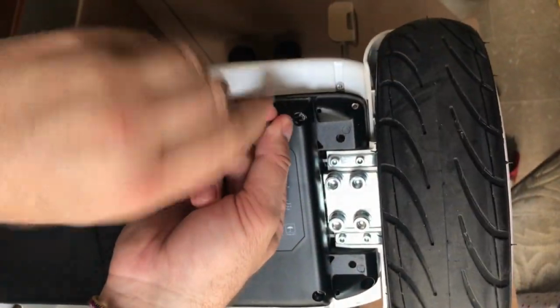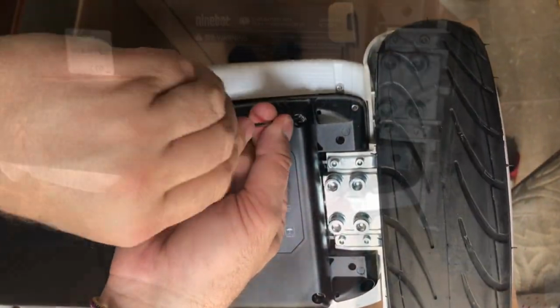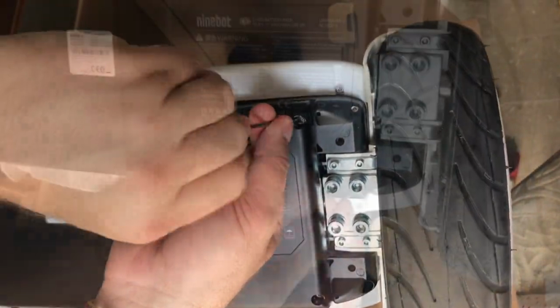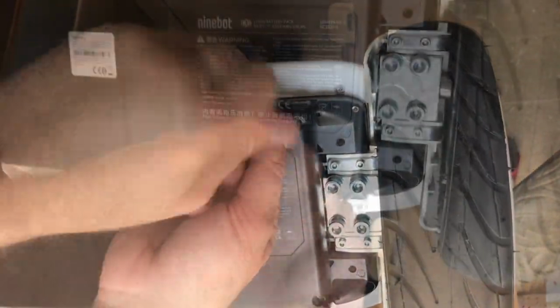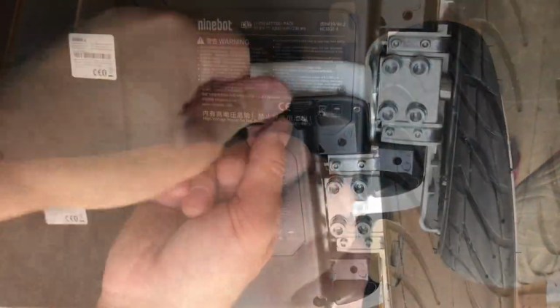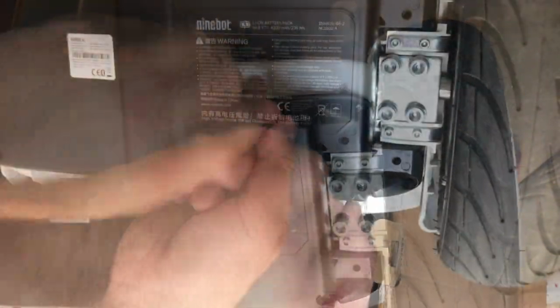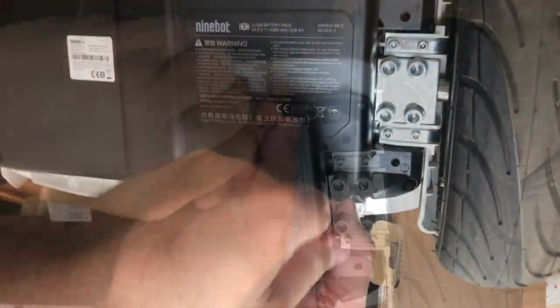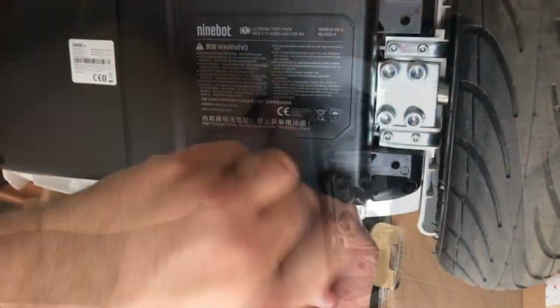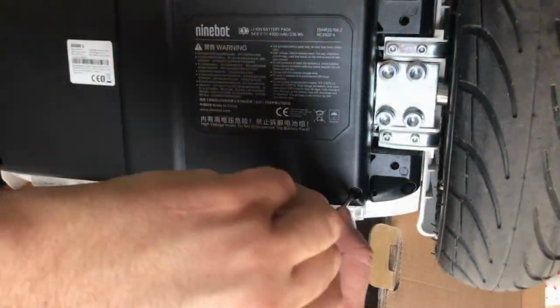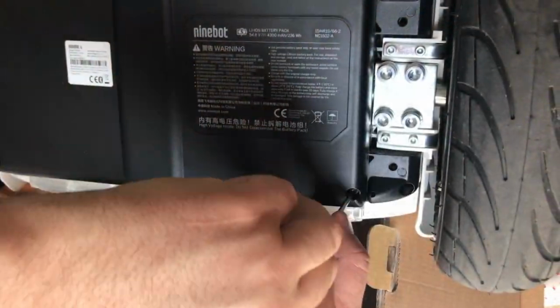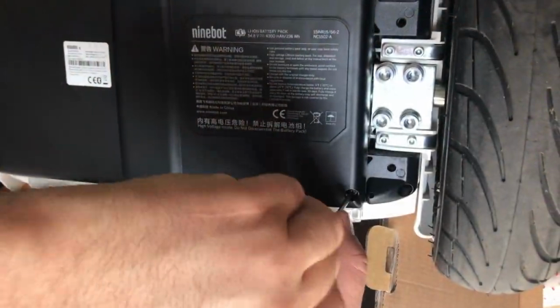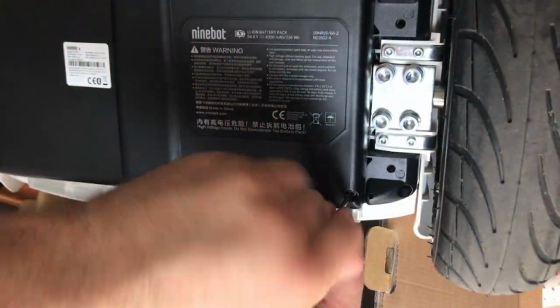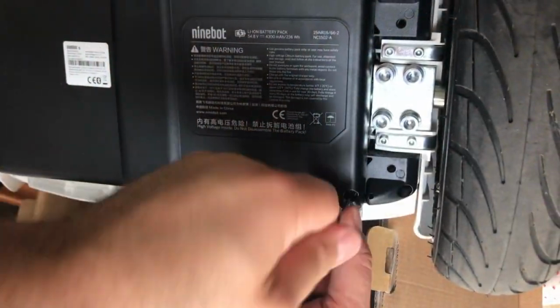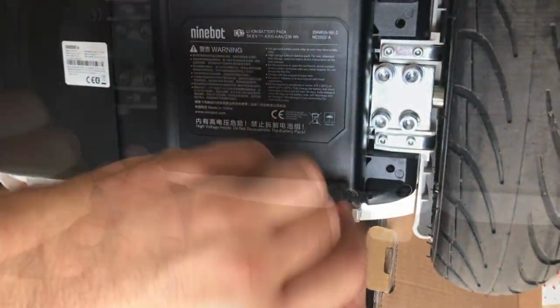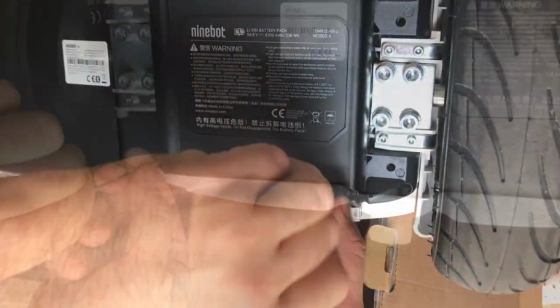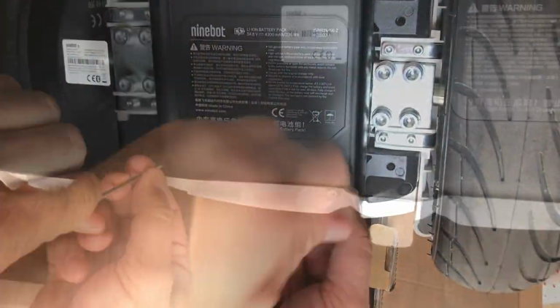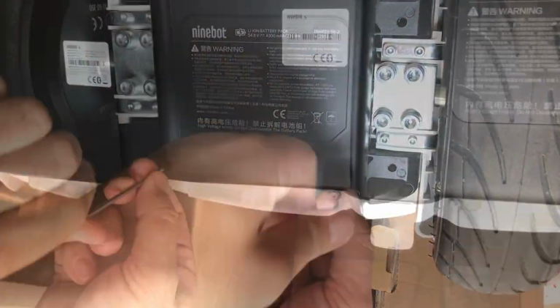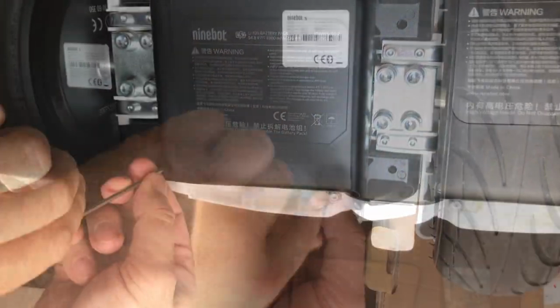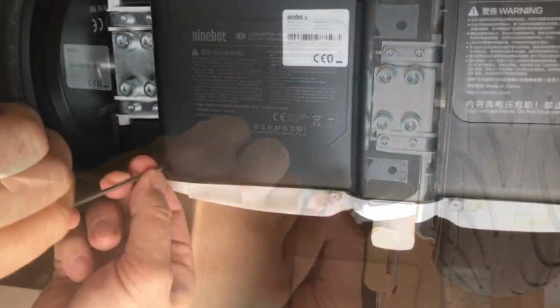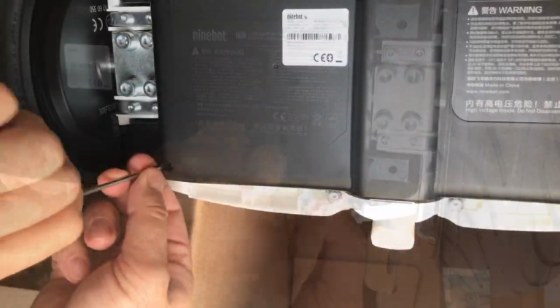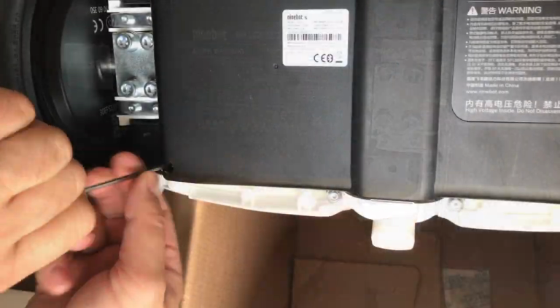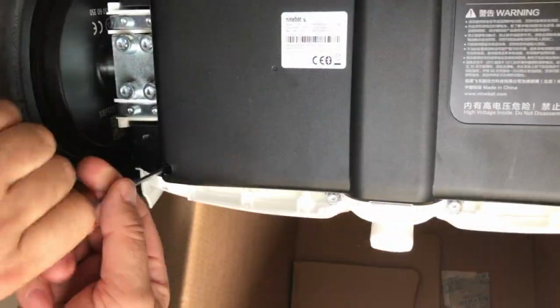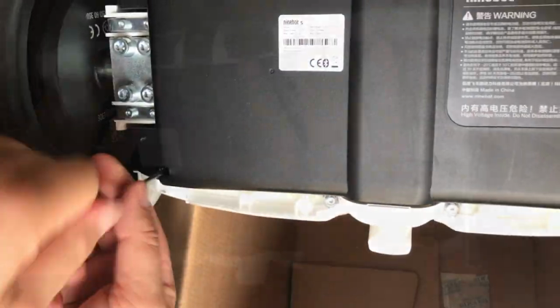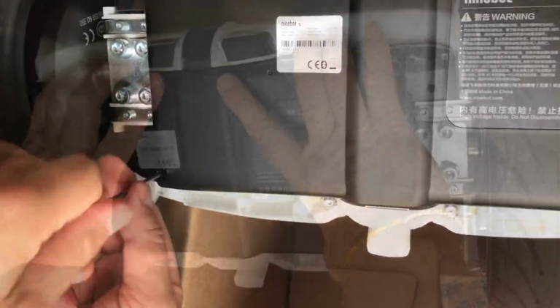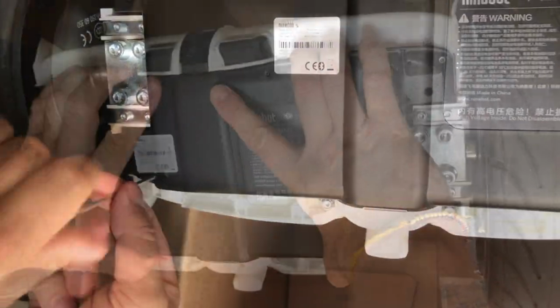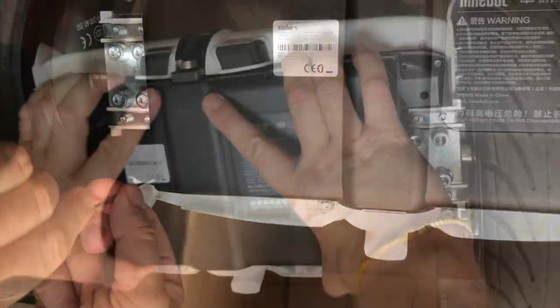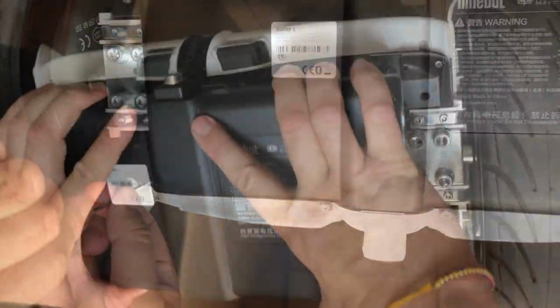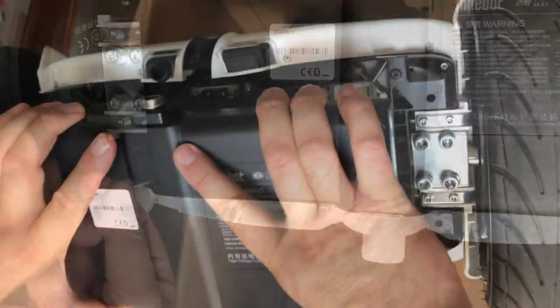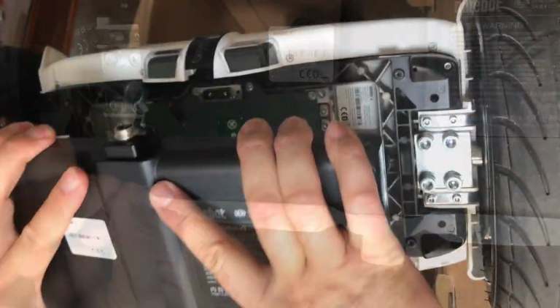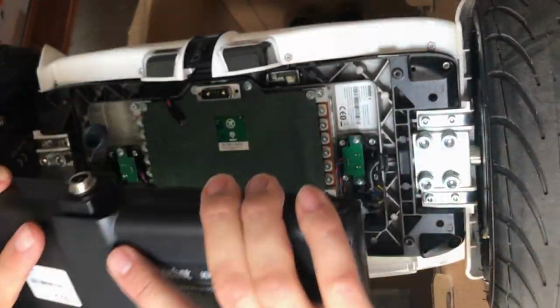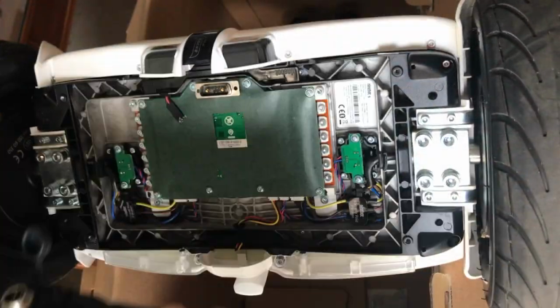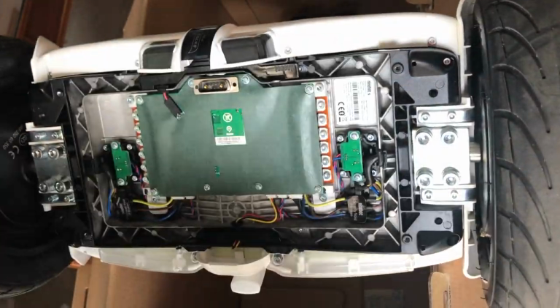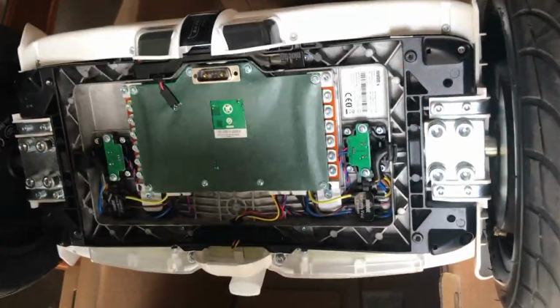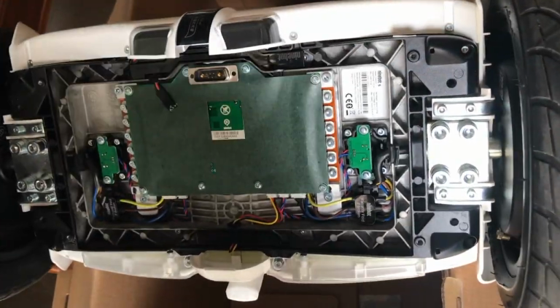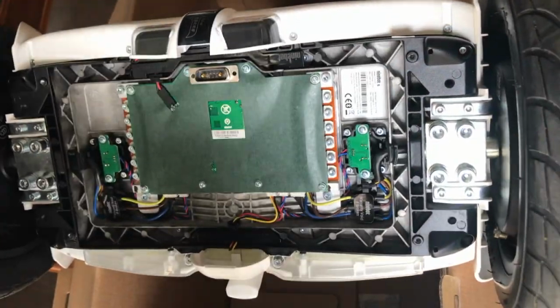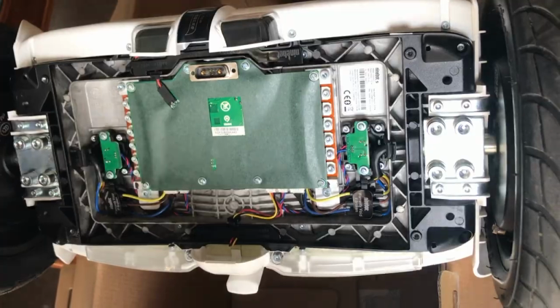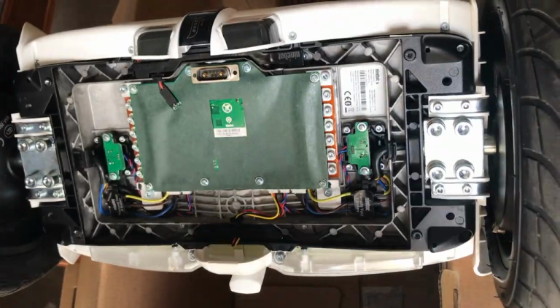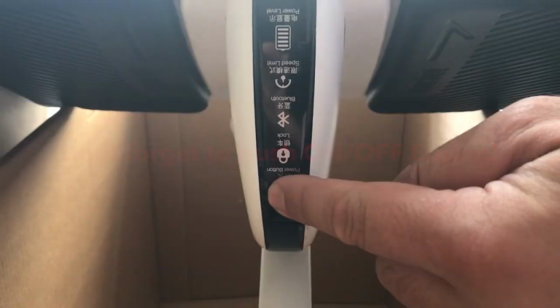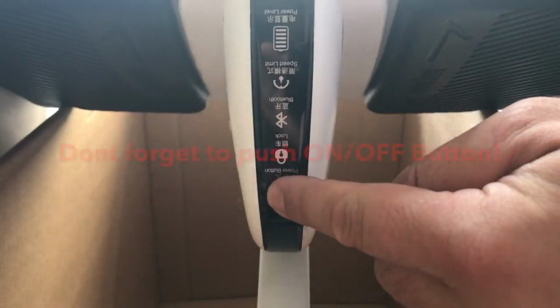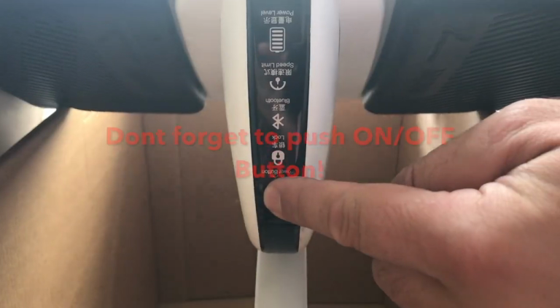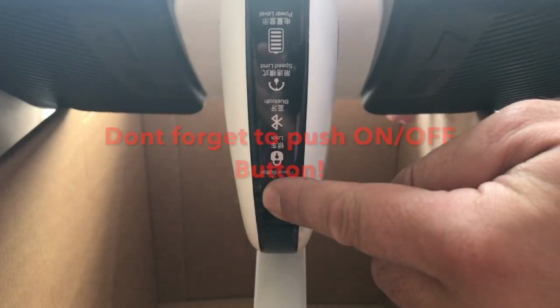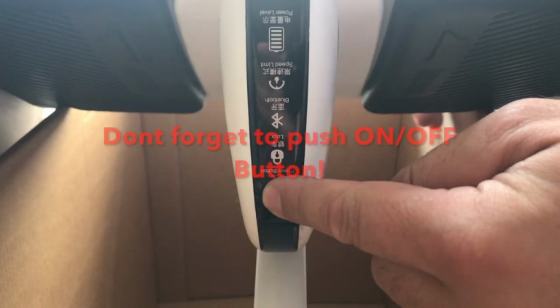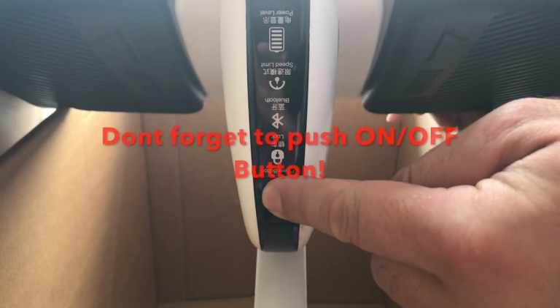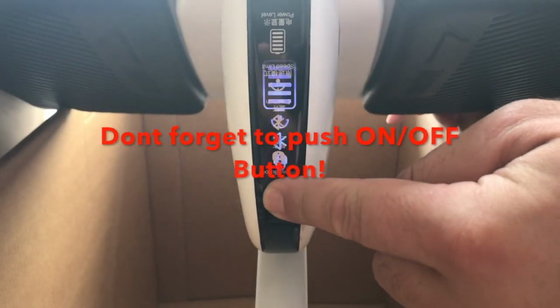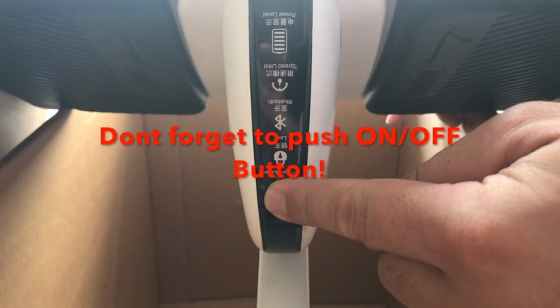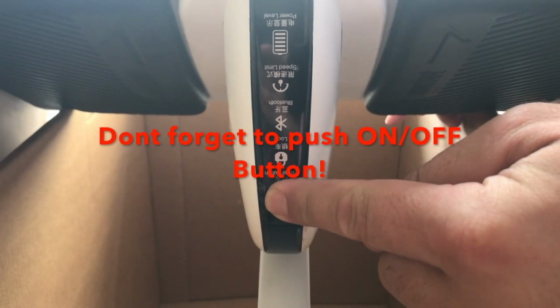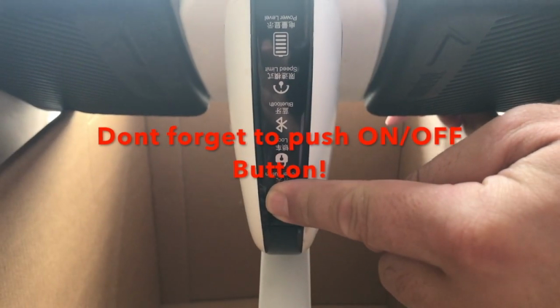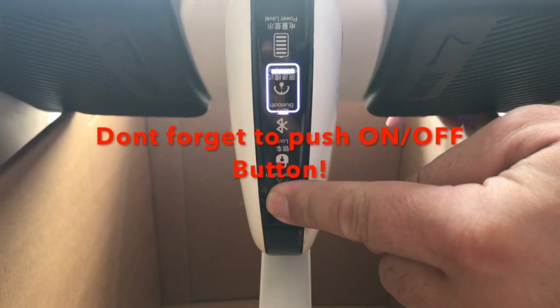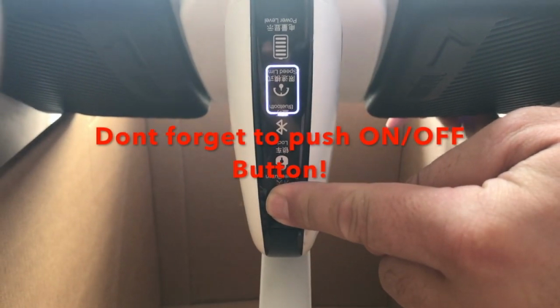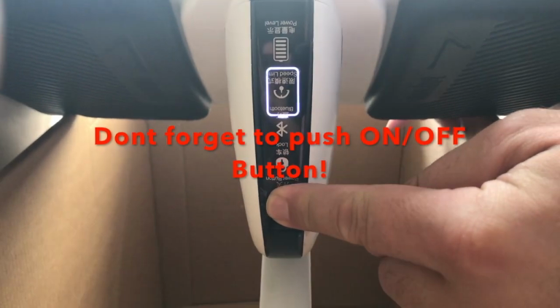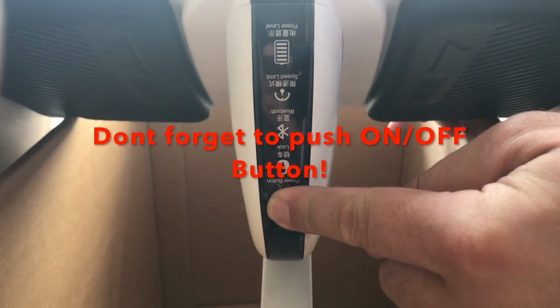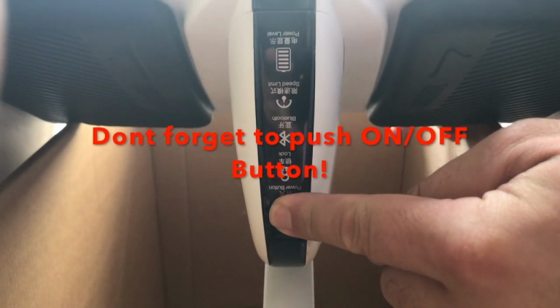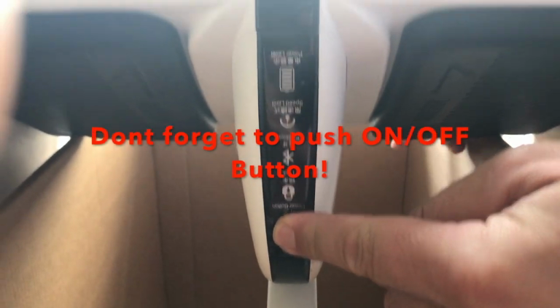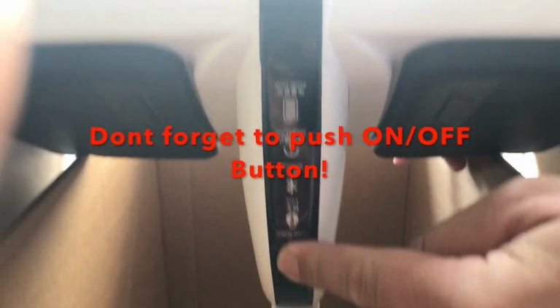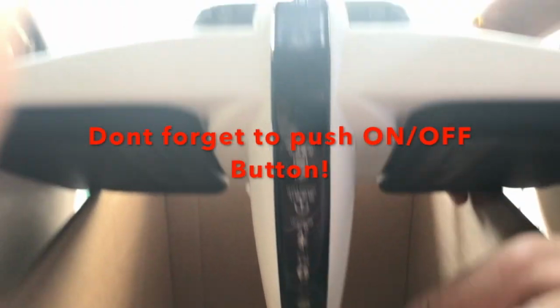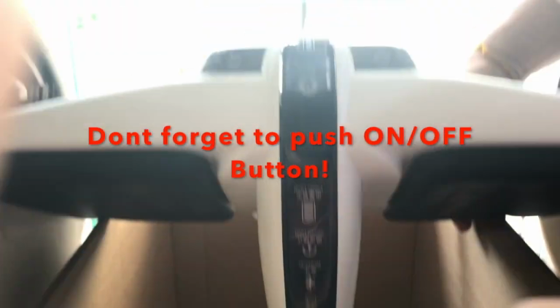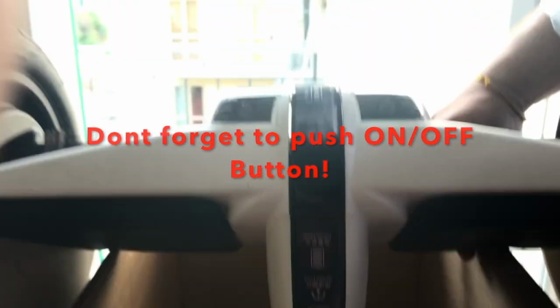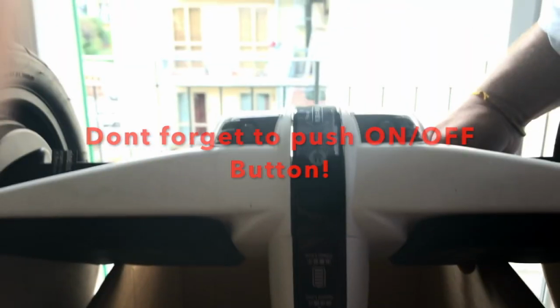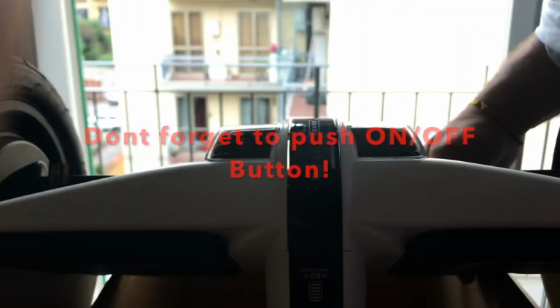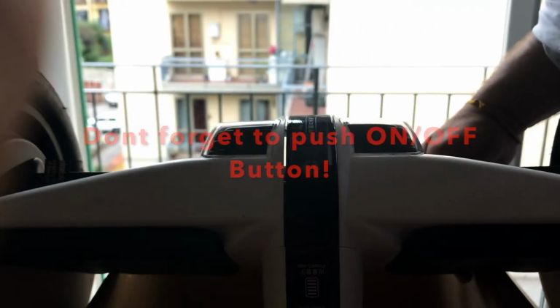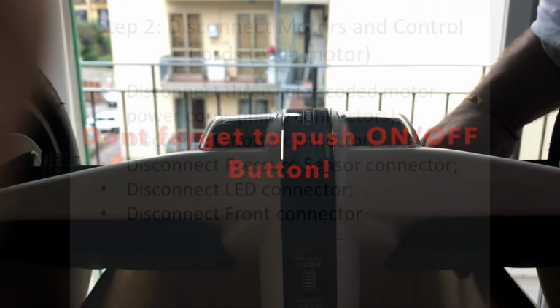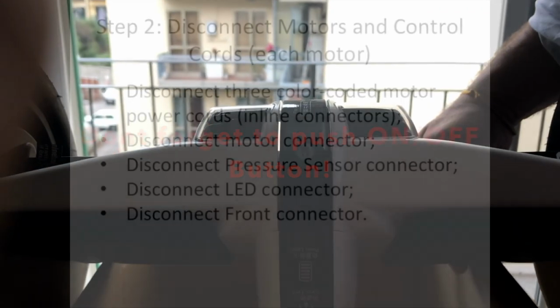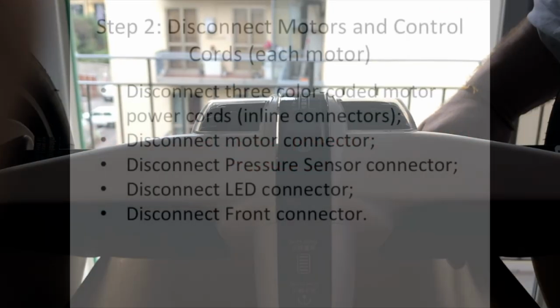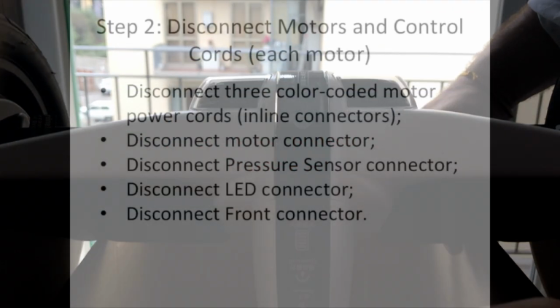Please unscrew four screws. Take off the battery. Don't forget to press the on/off button.